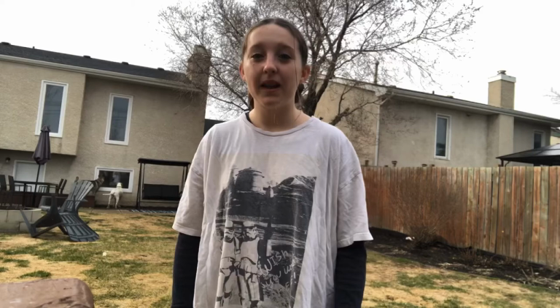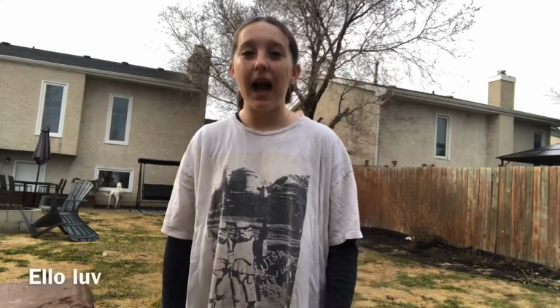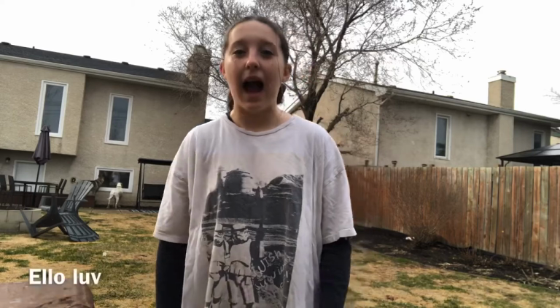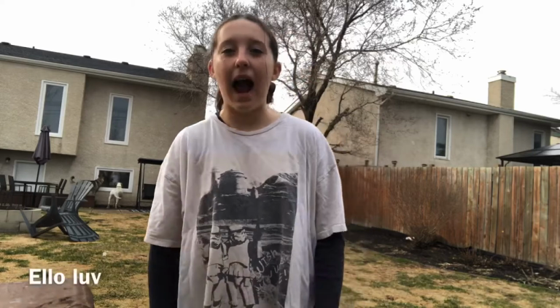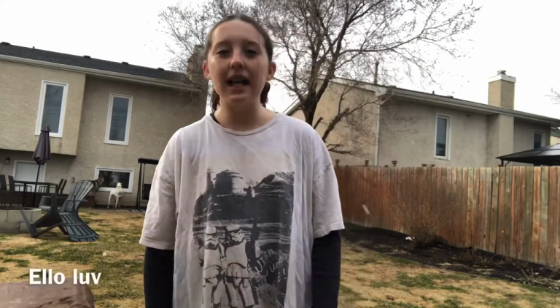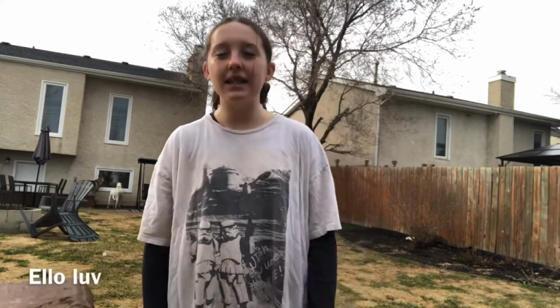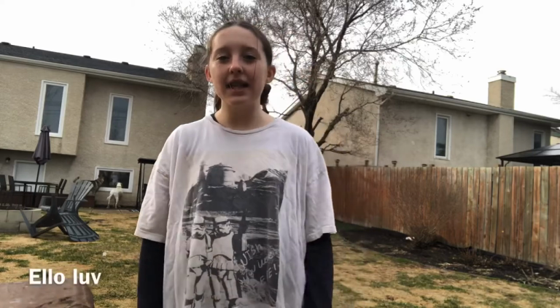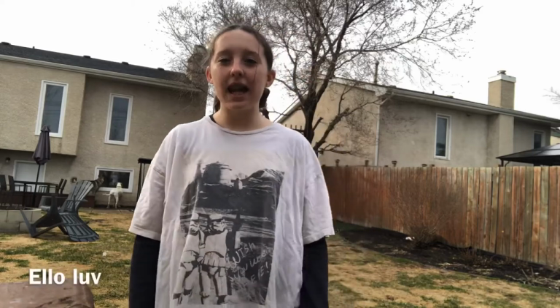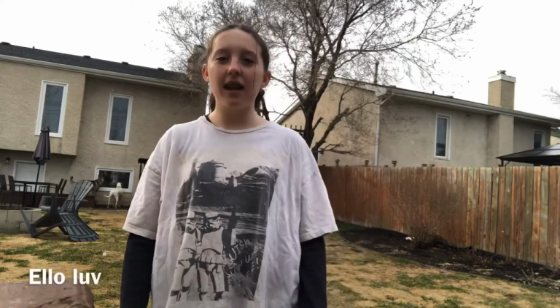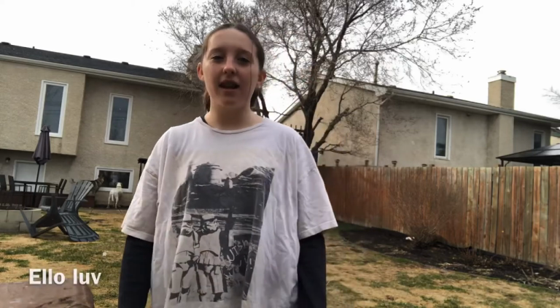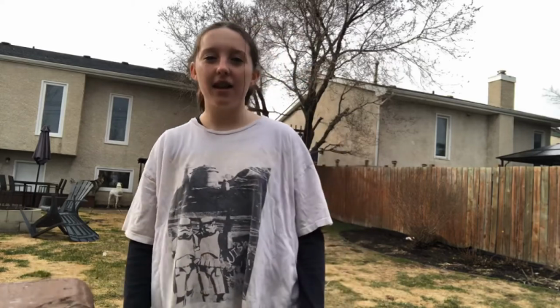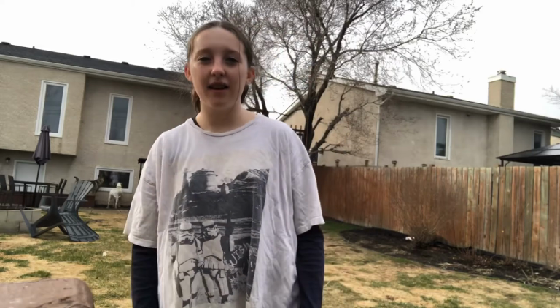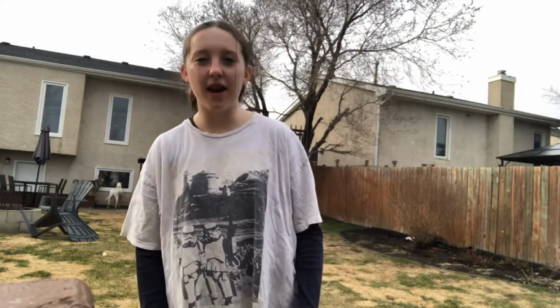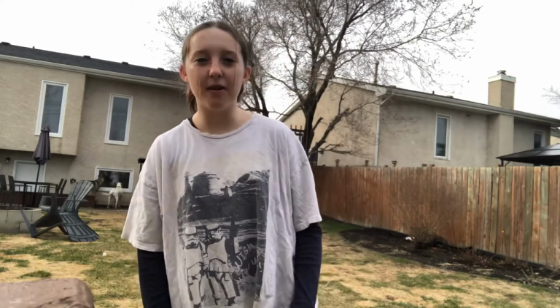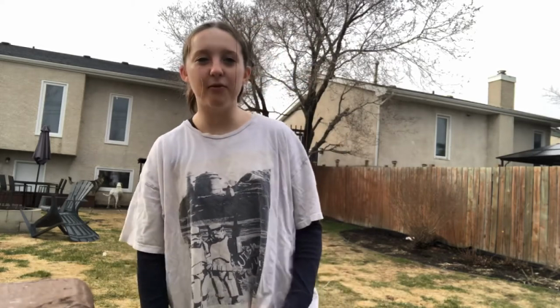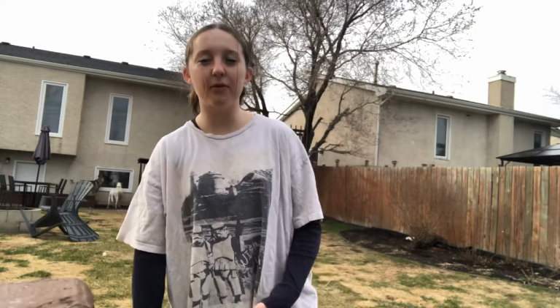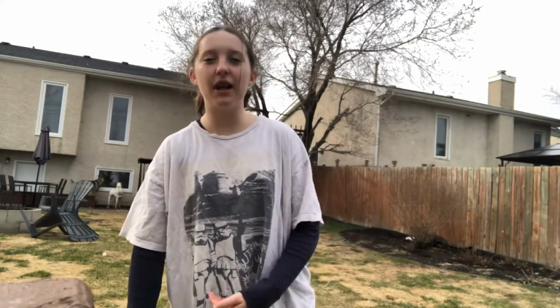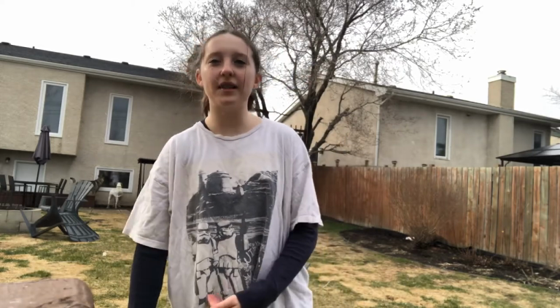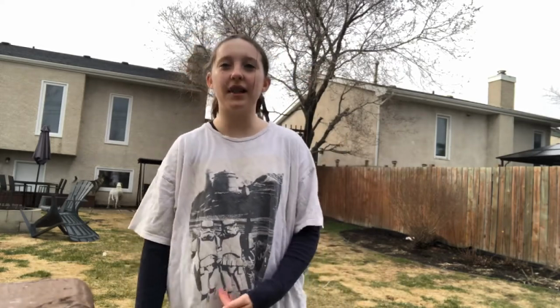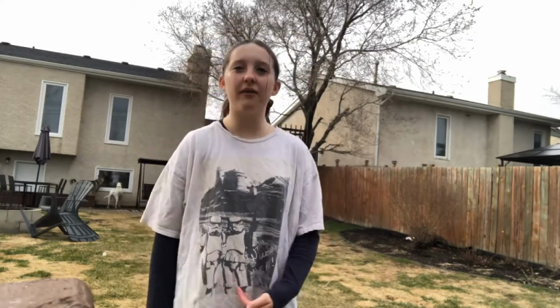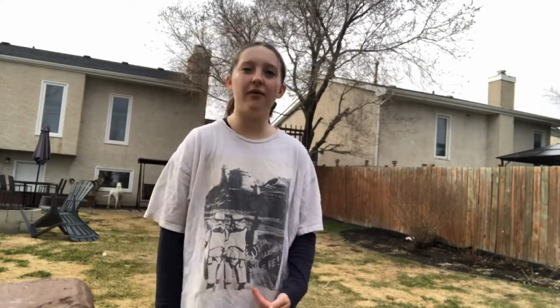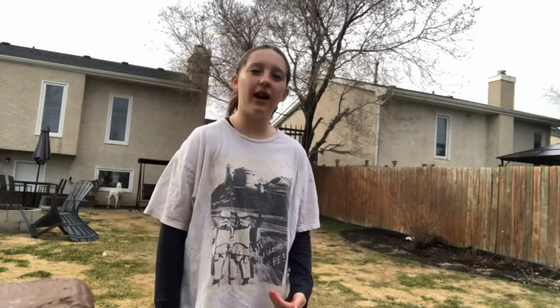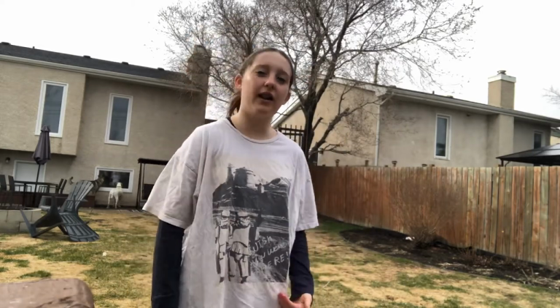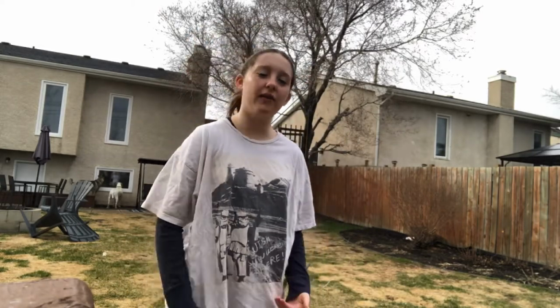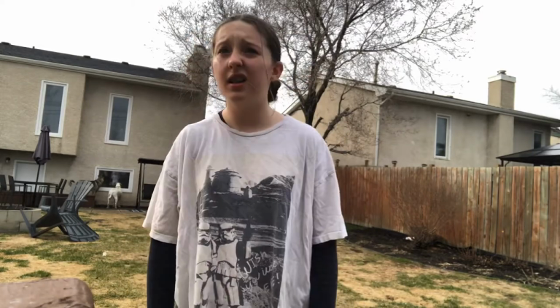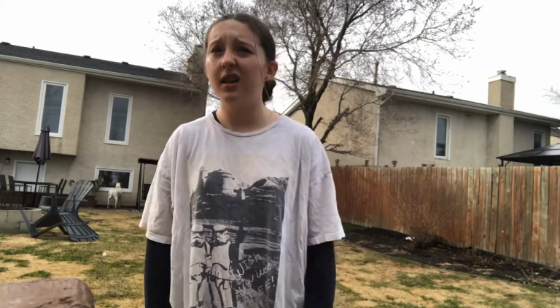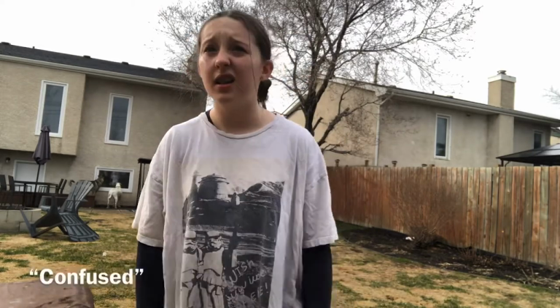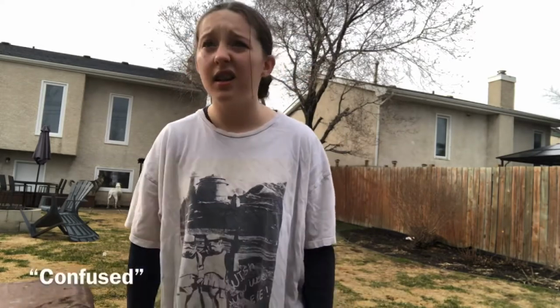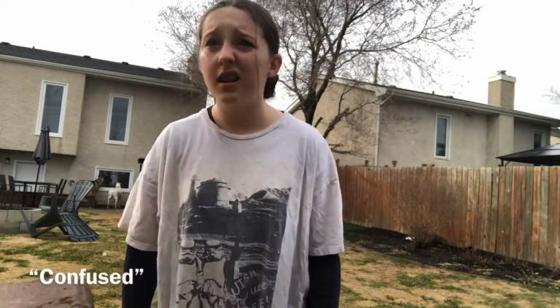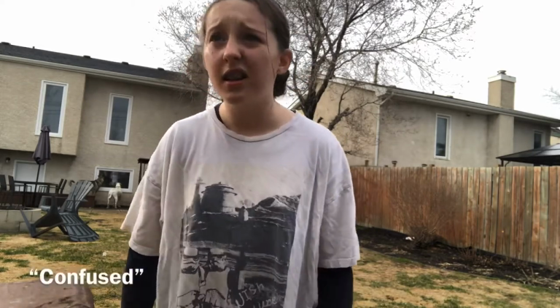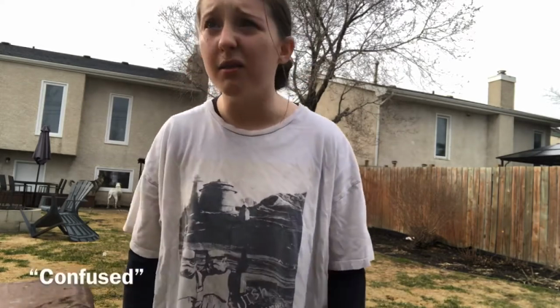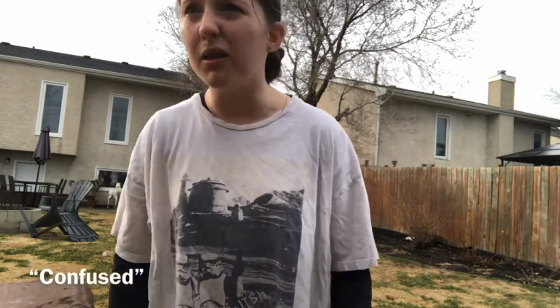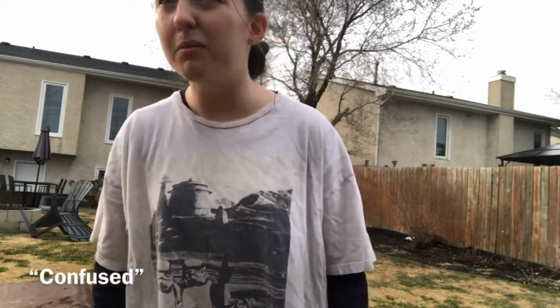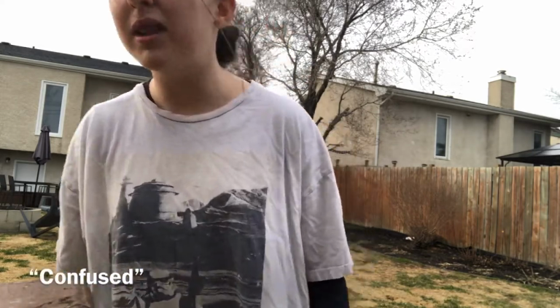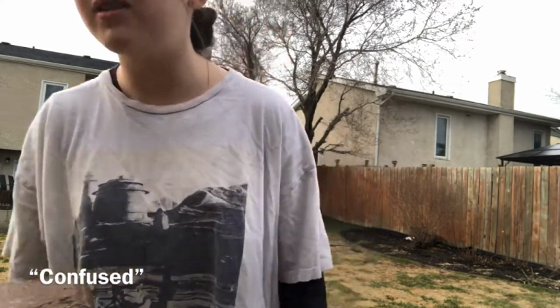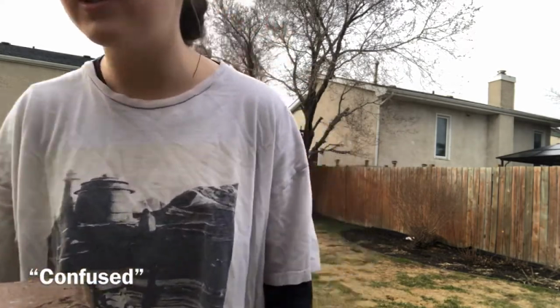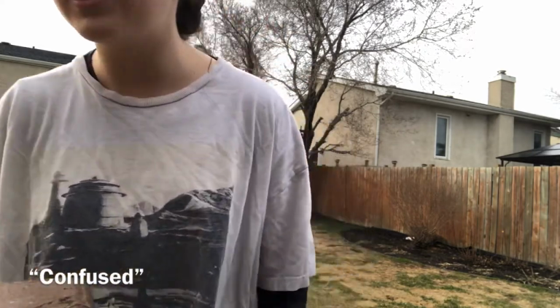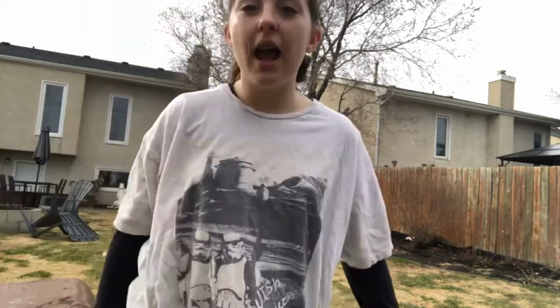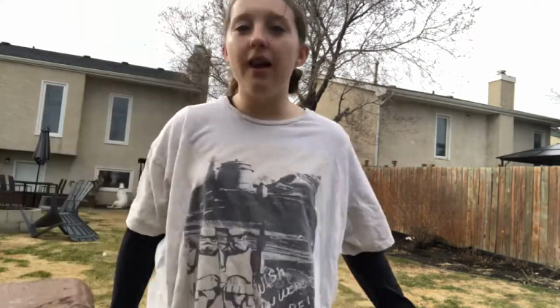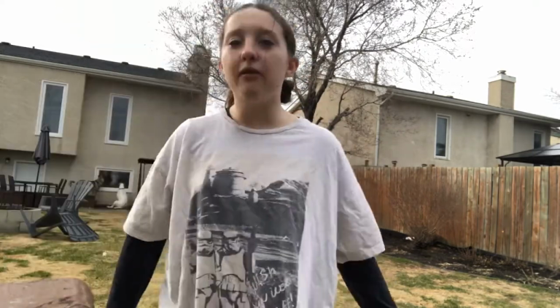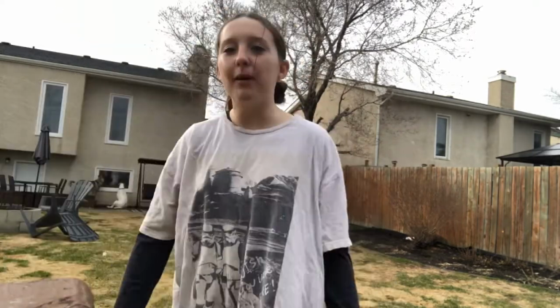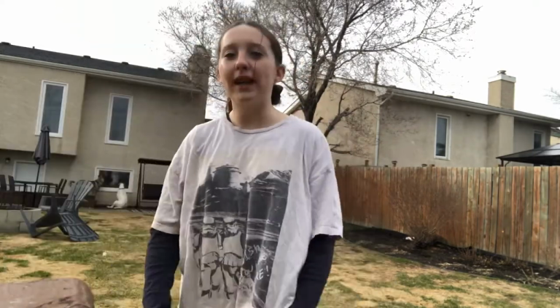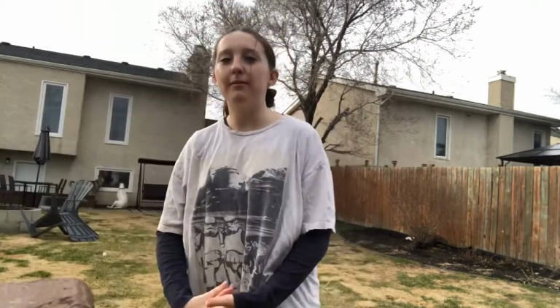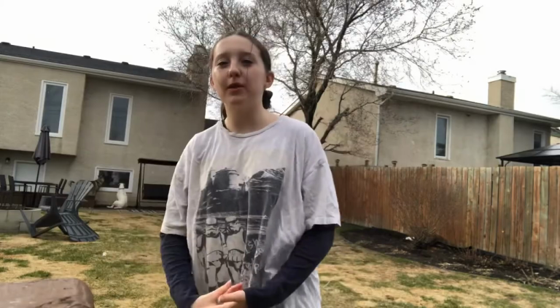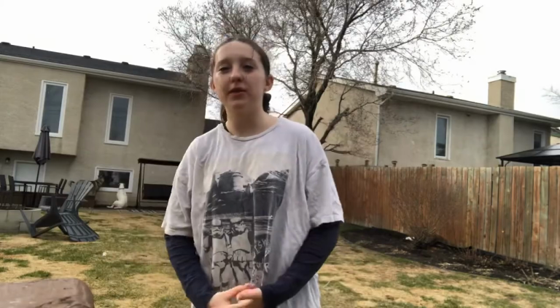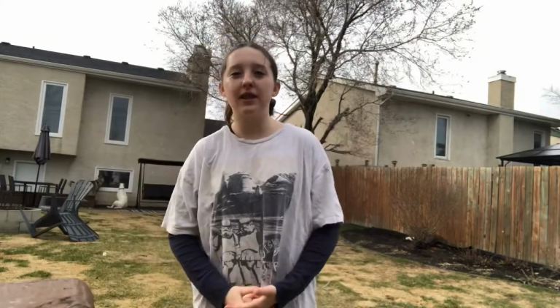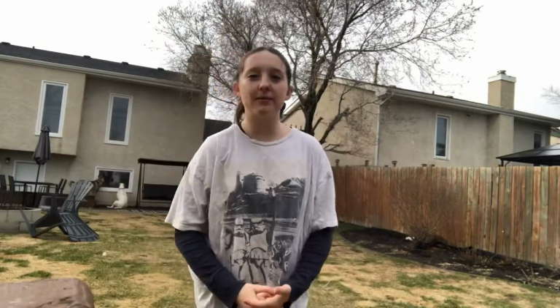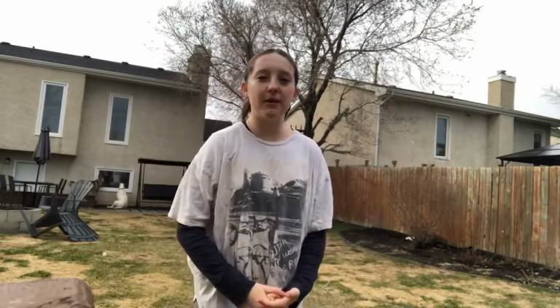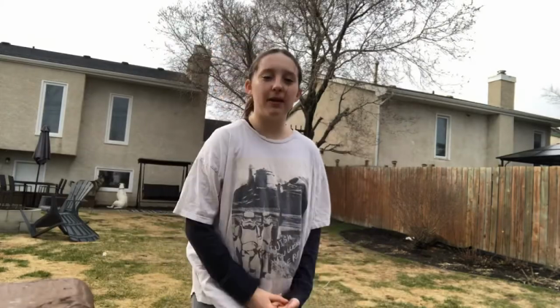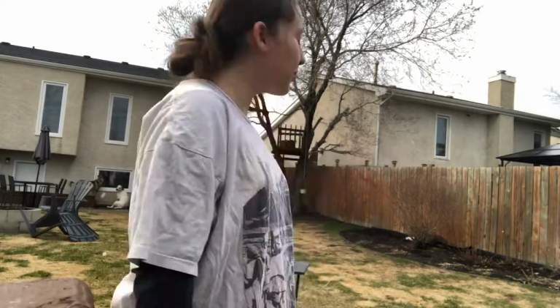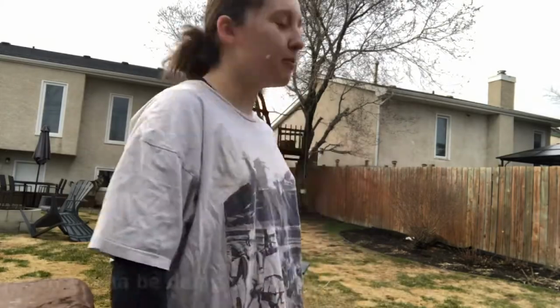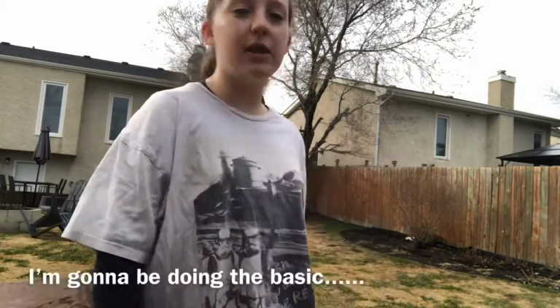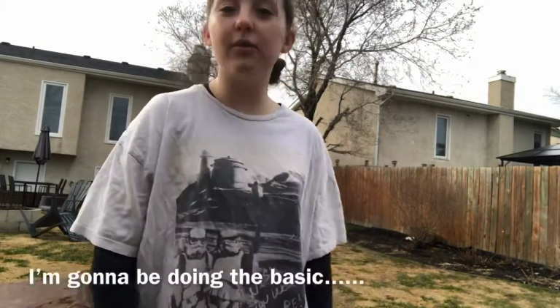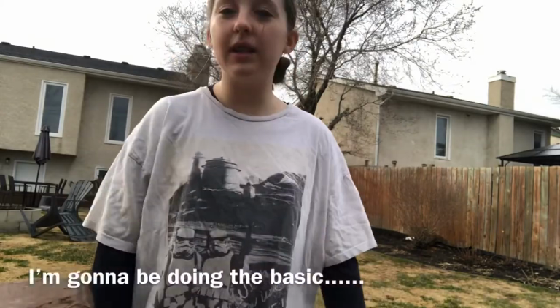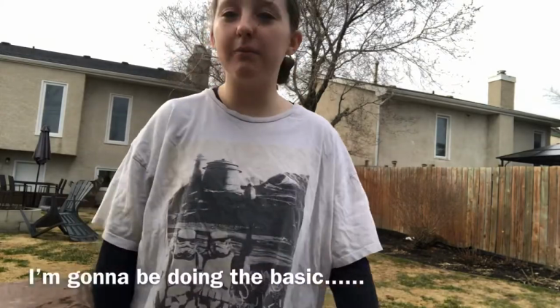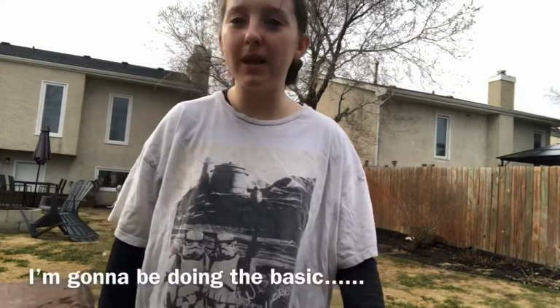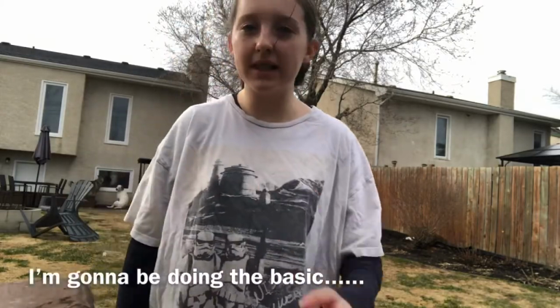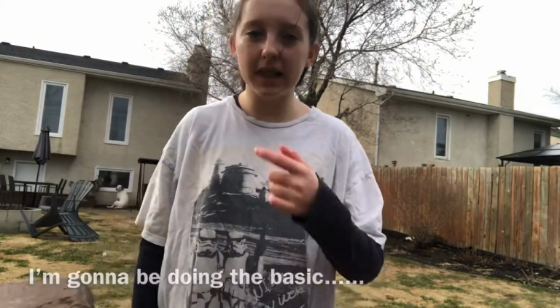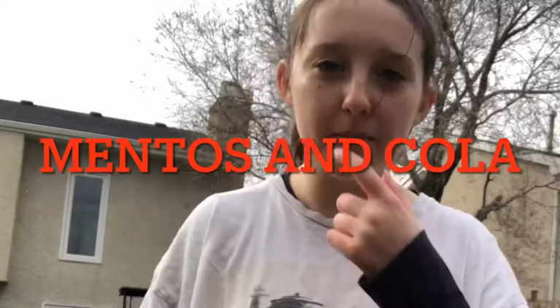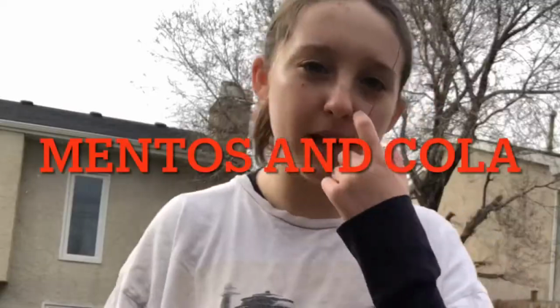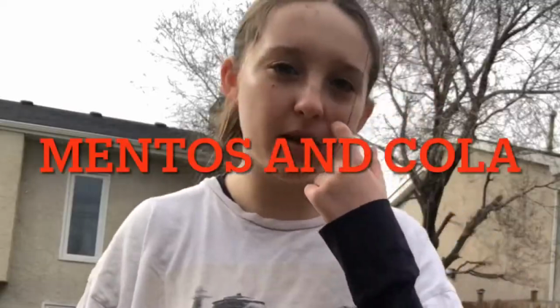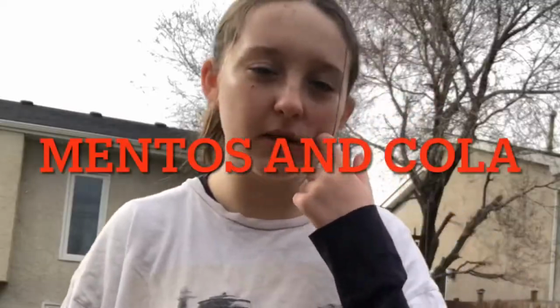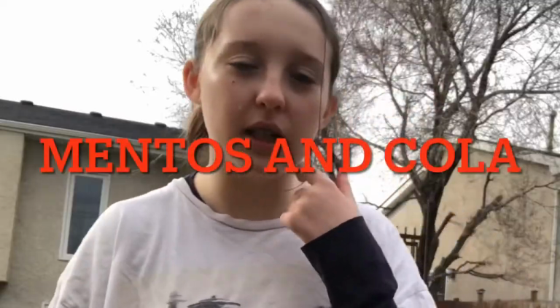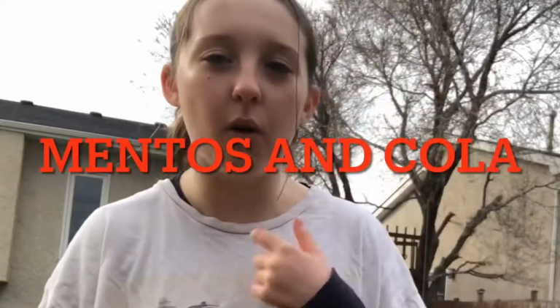Hi, it's Kayla. I'm from class 9-5 and for my chemistry experiment I'm gonna be doing the basic Mentos and Cola.